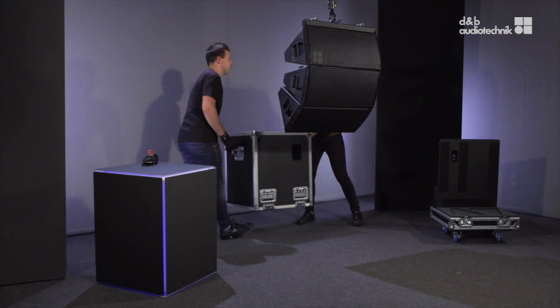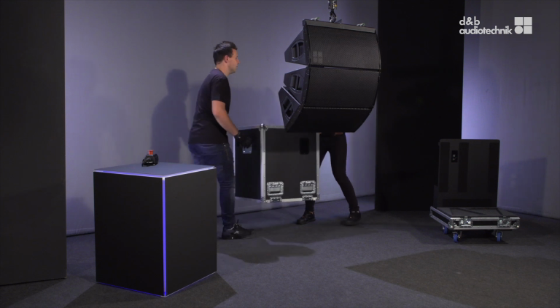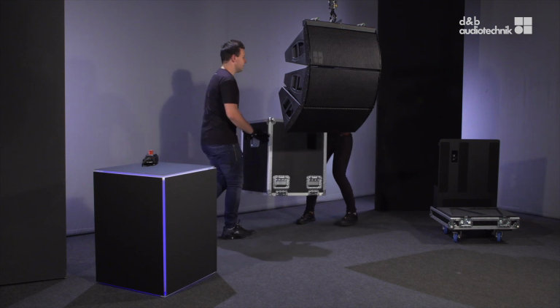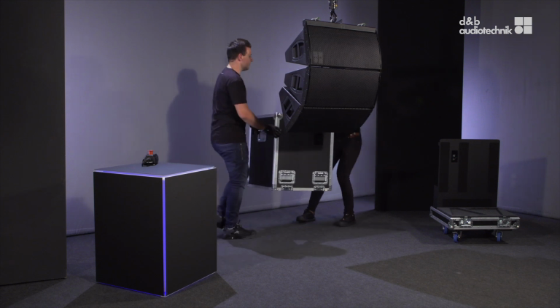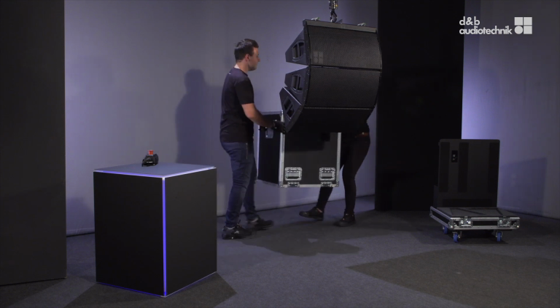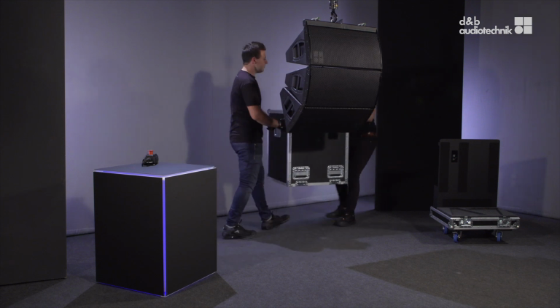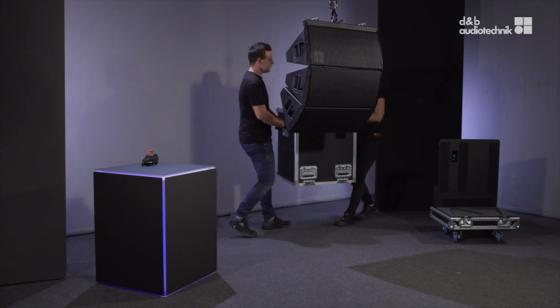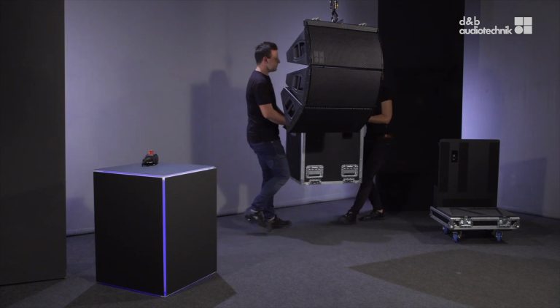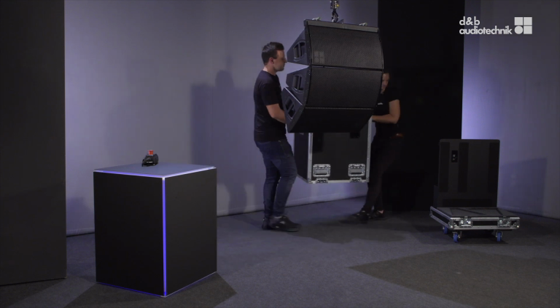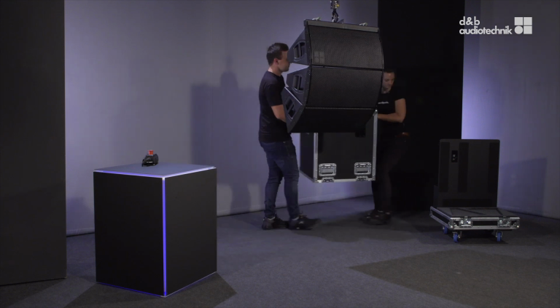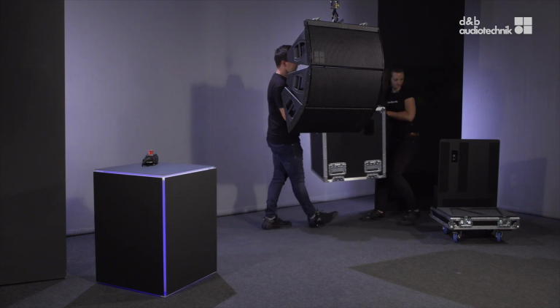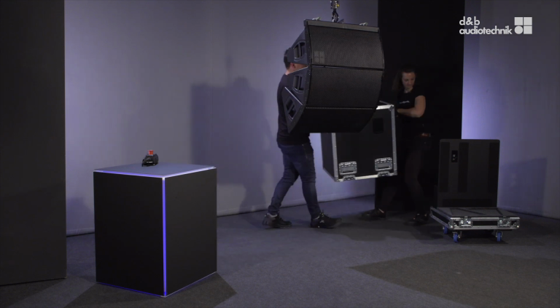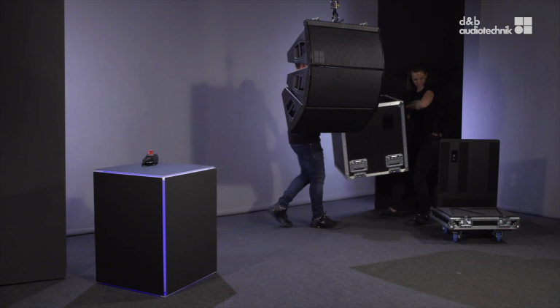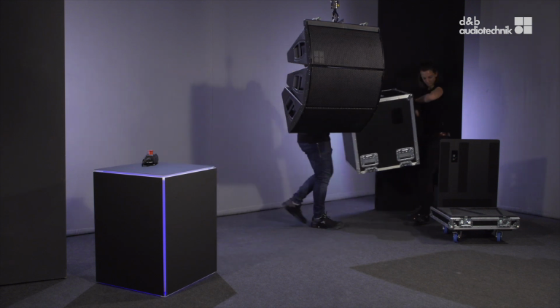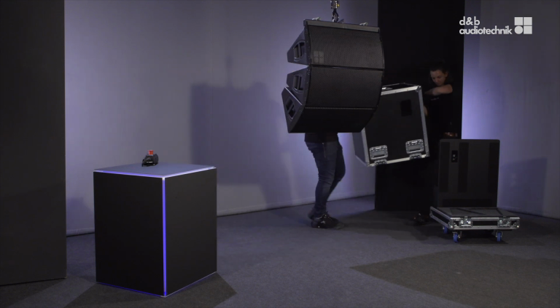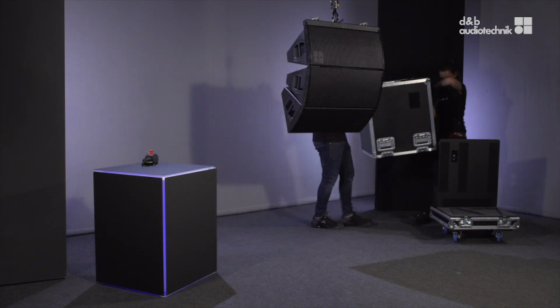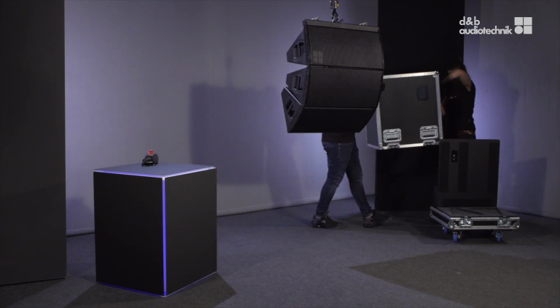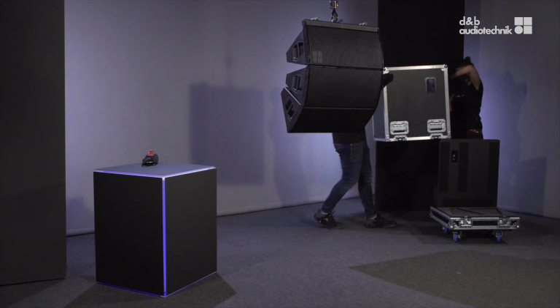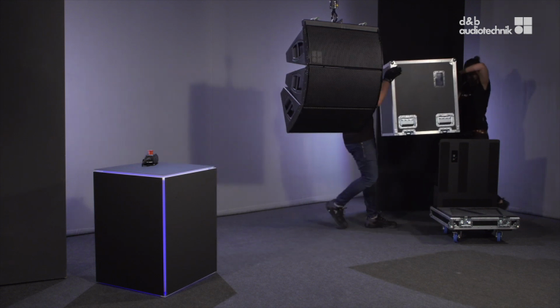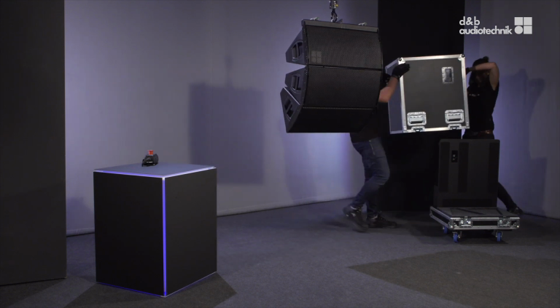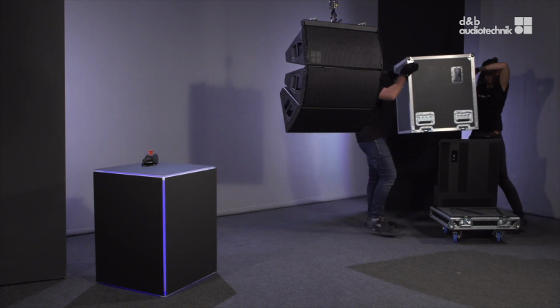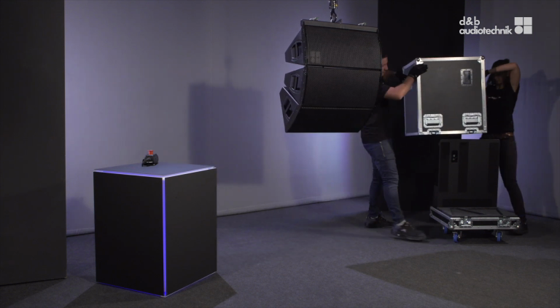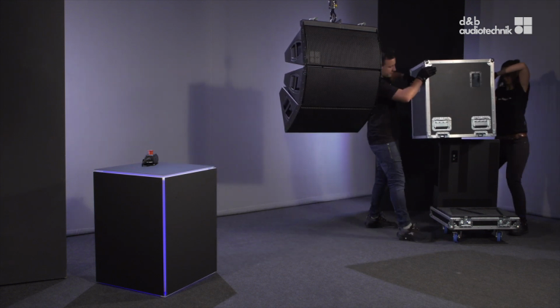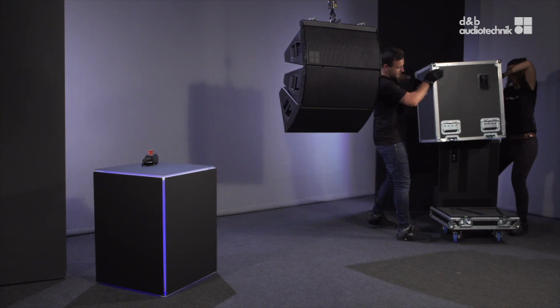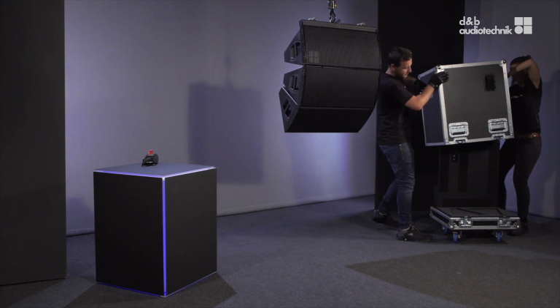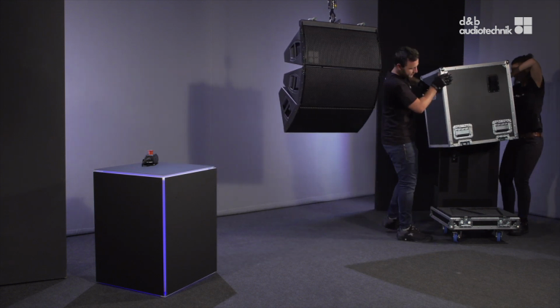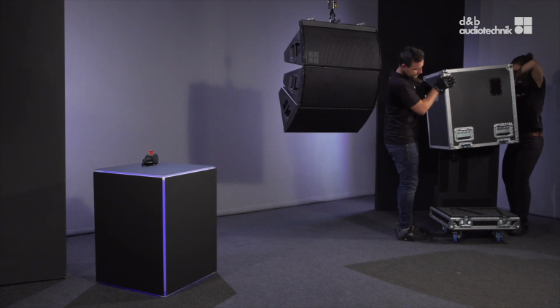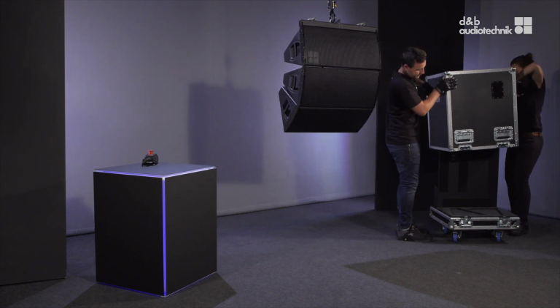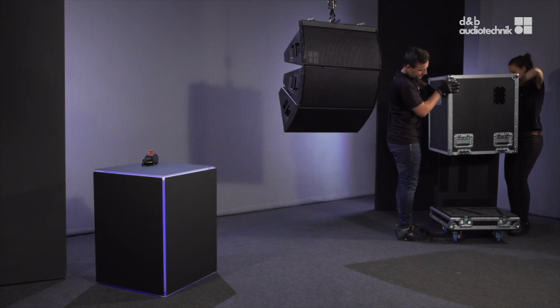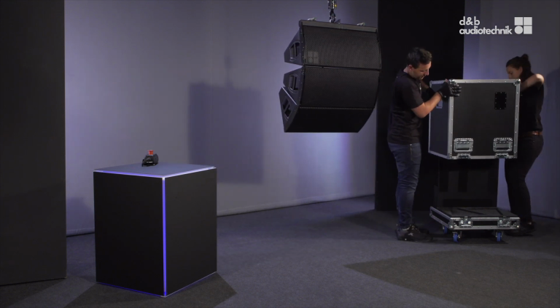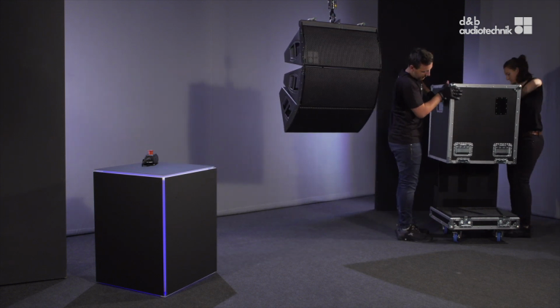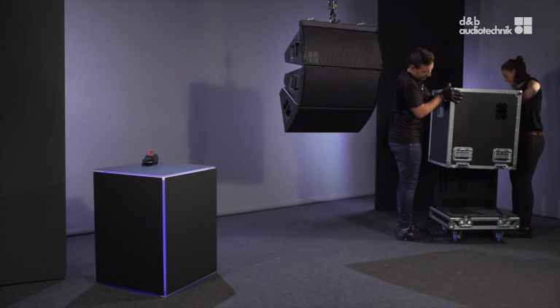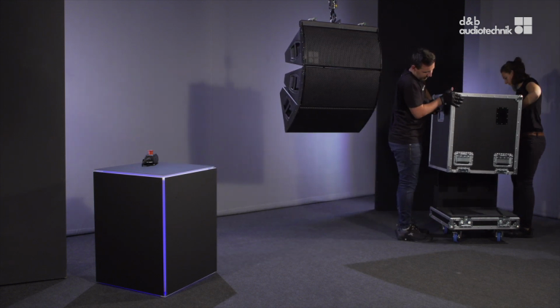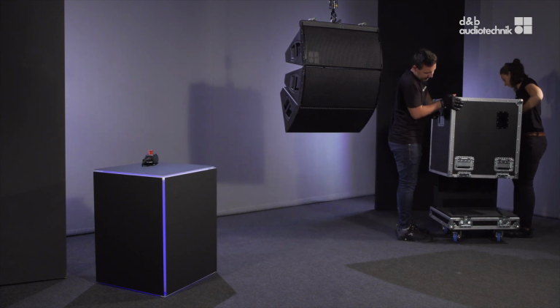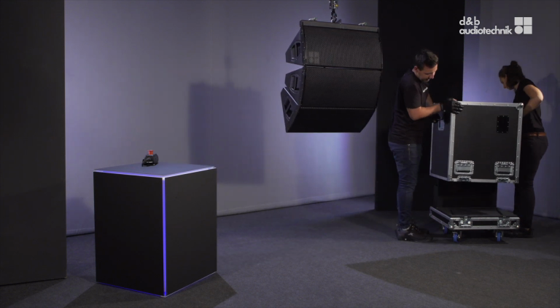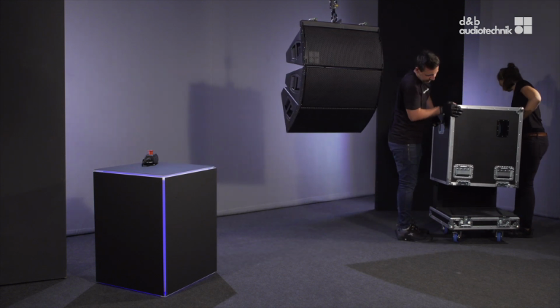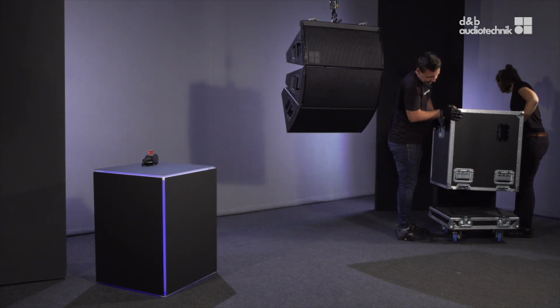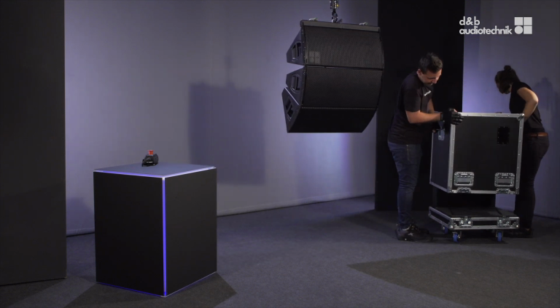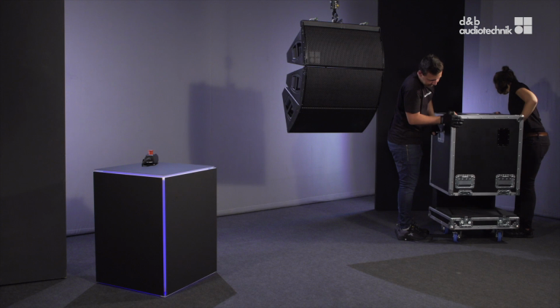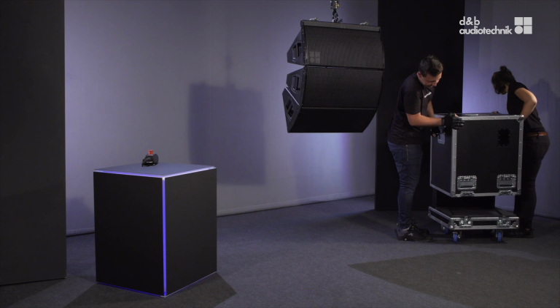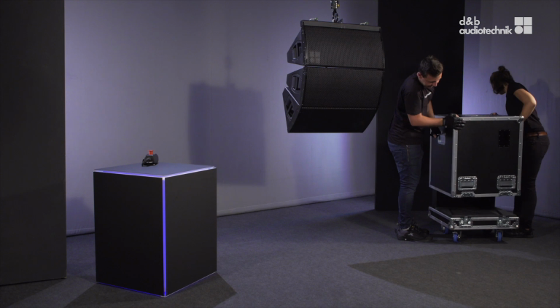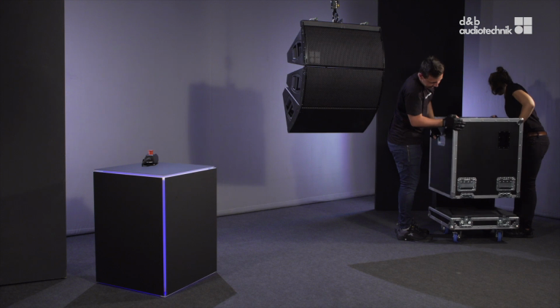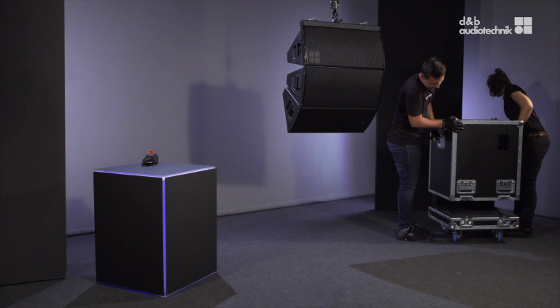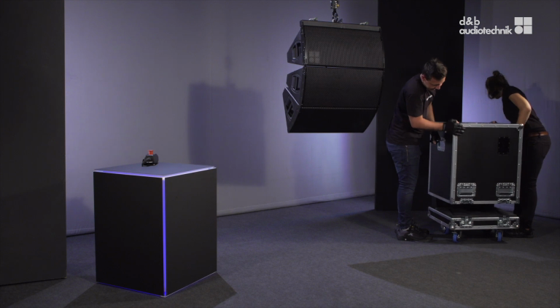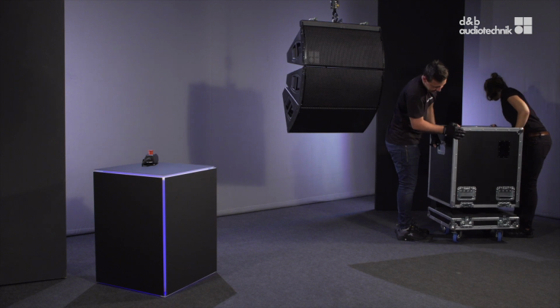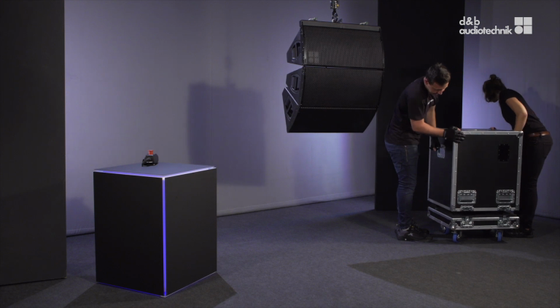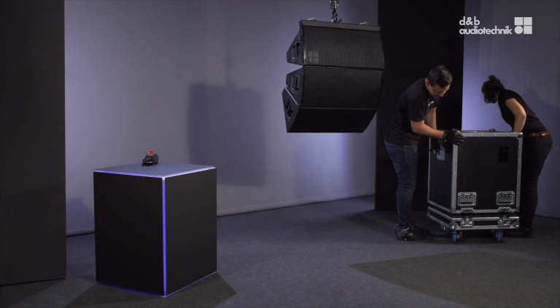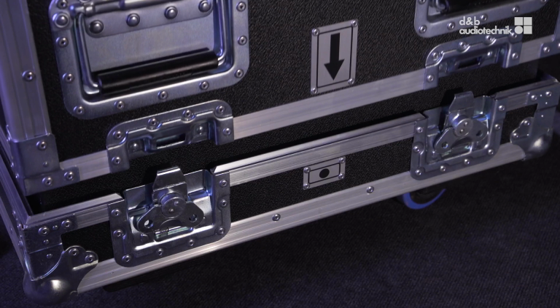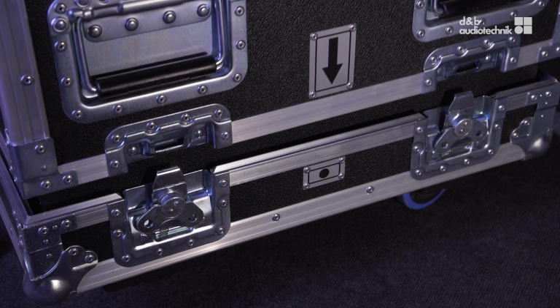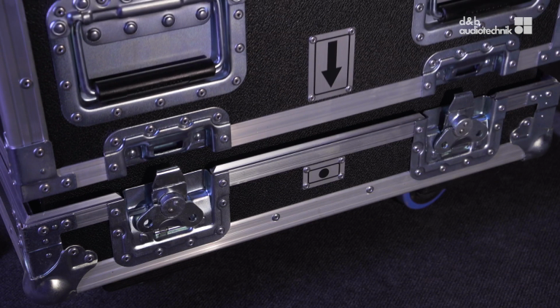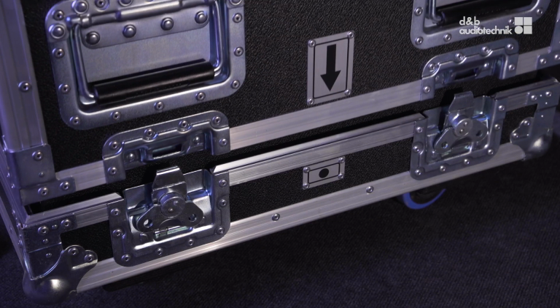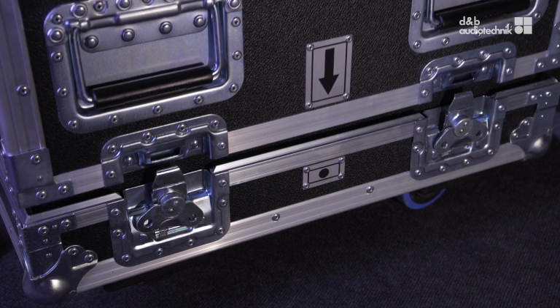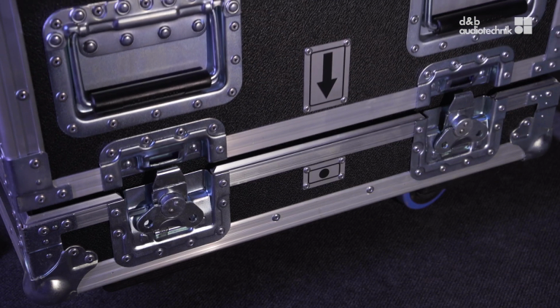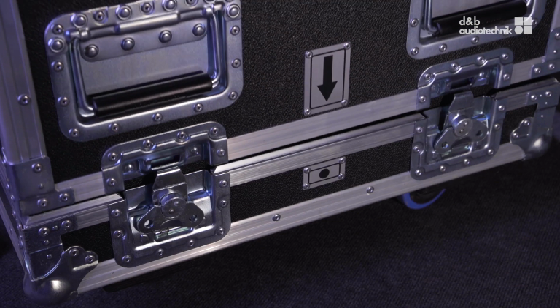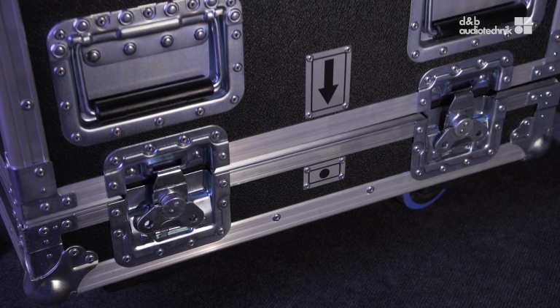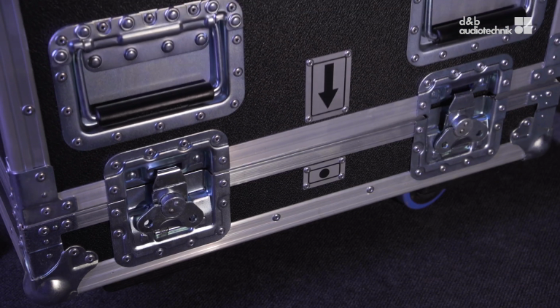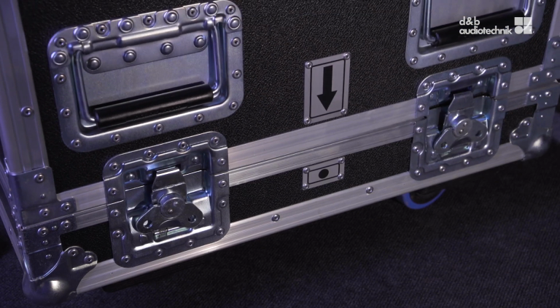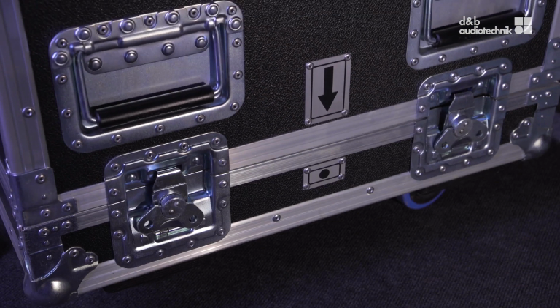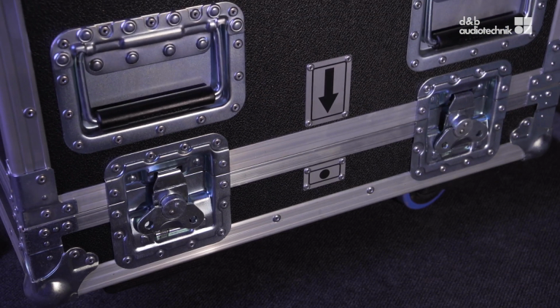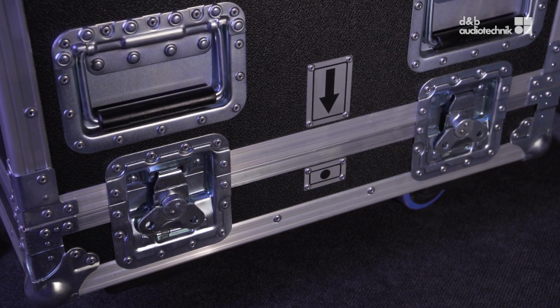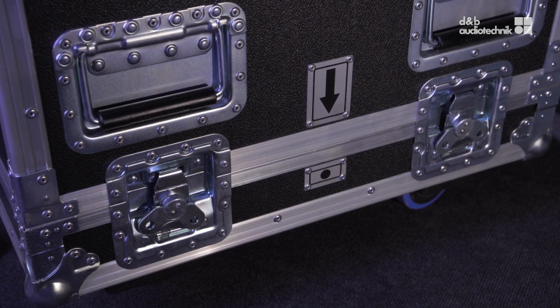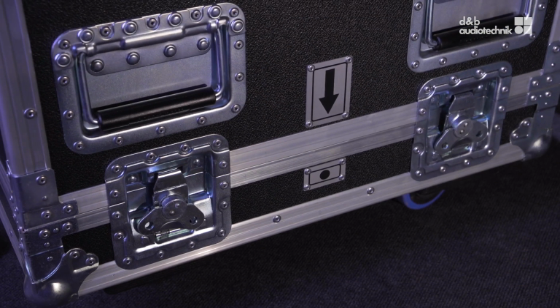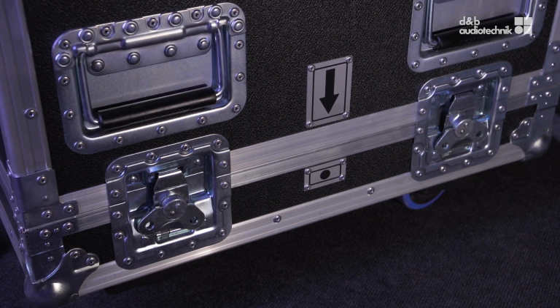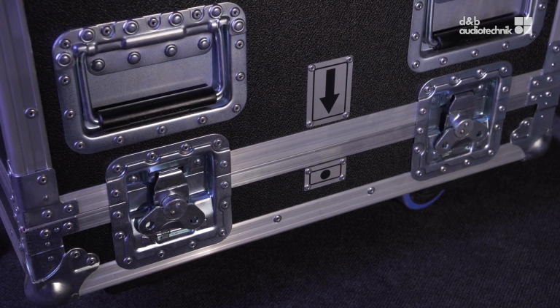When closing the lid of the touring case, make sure to place it in the right orientation so that the arrow points towards the dot.